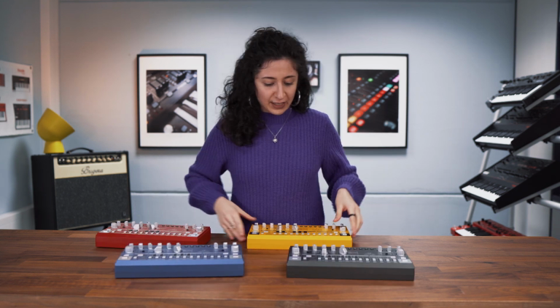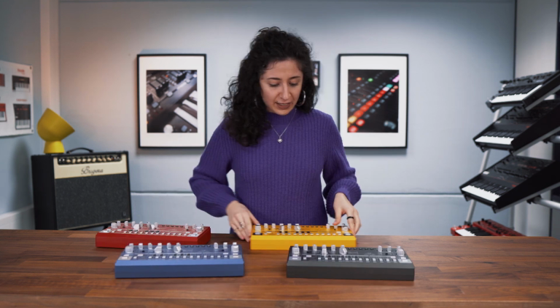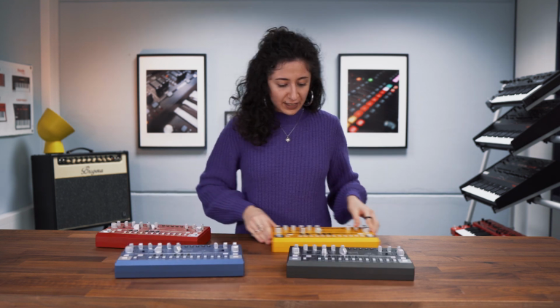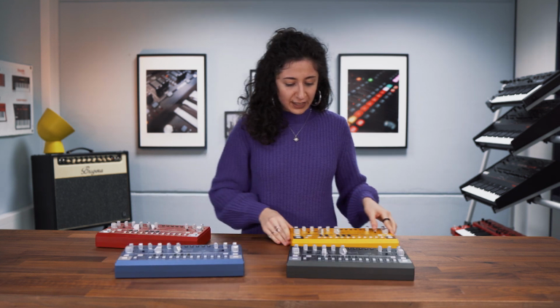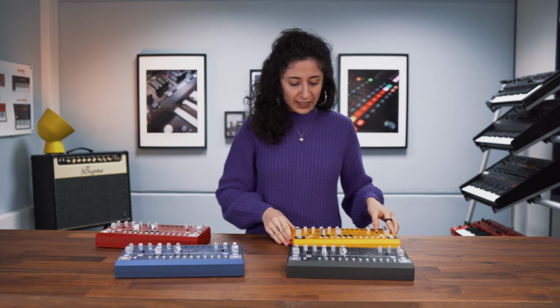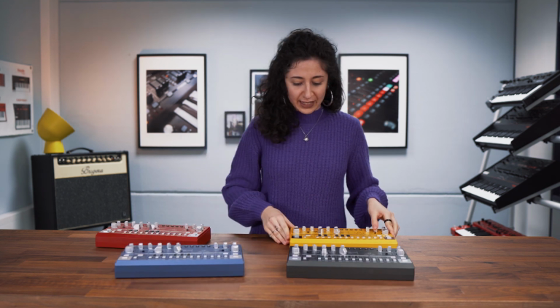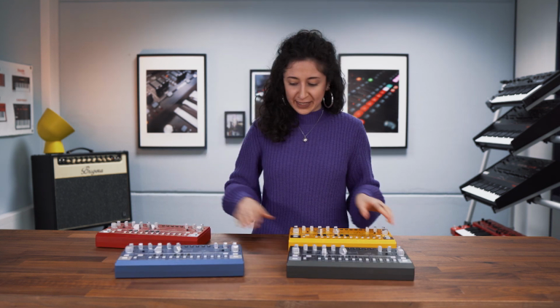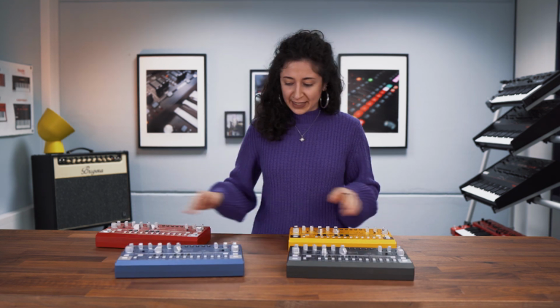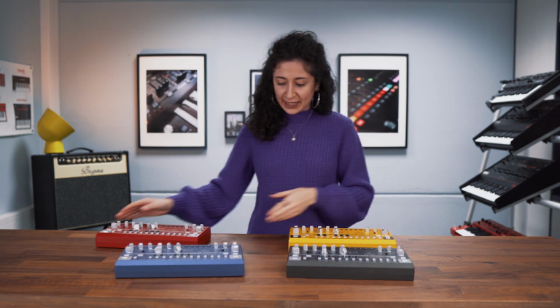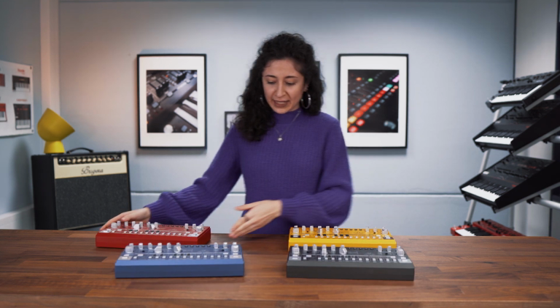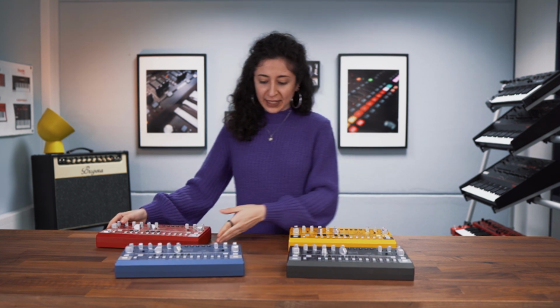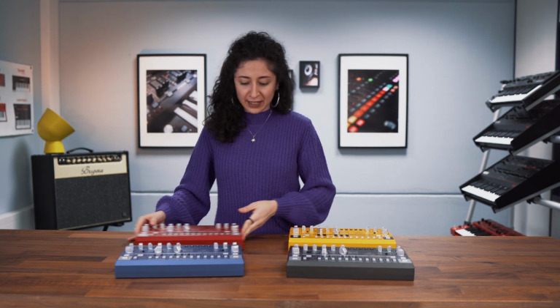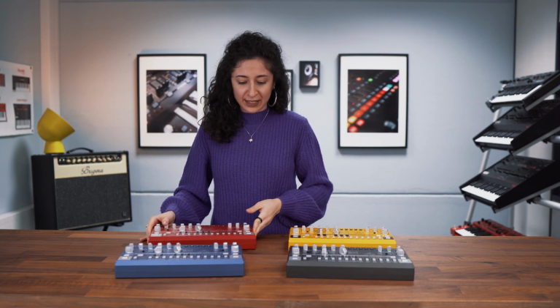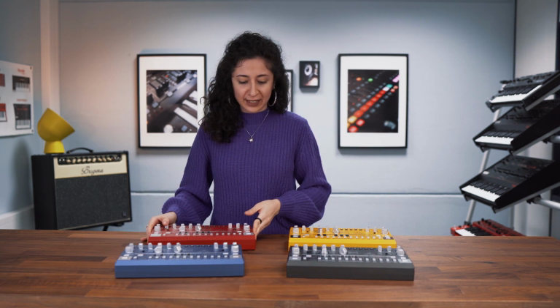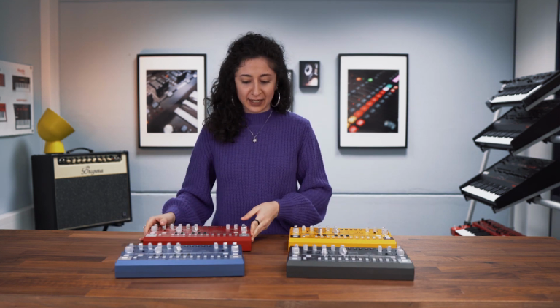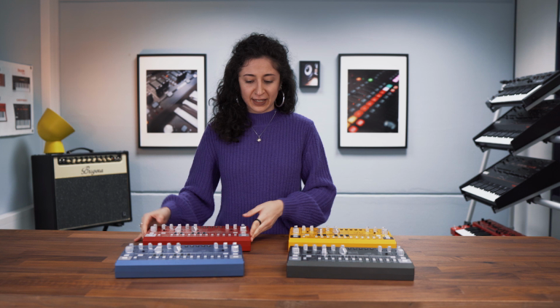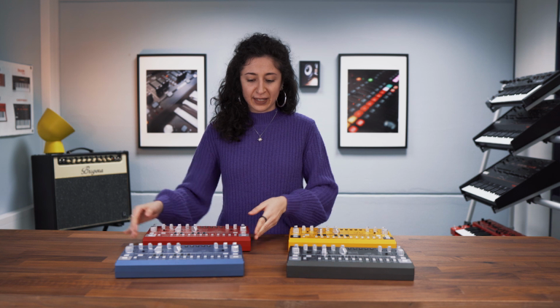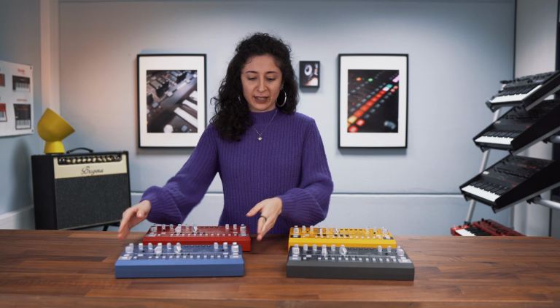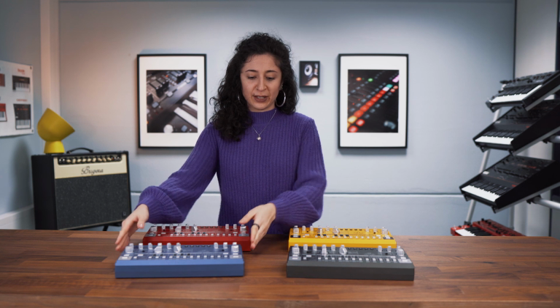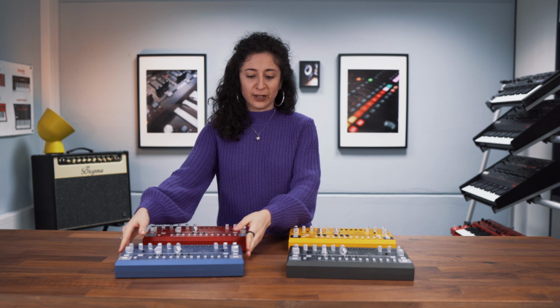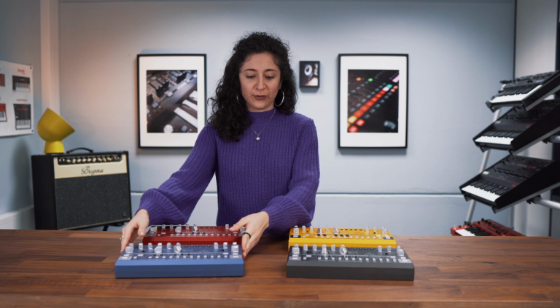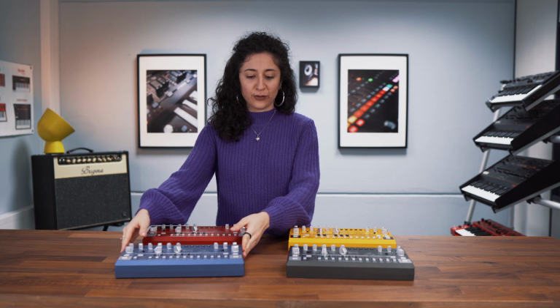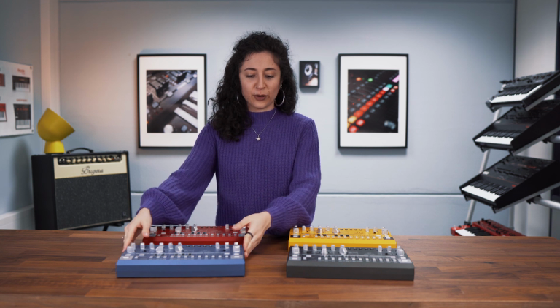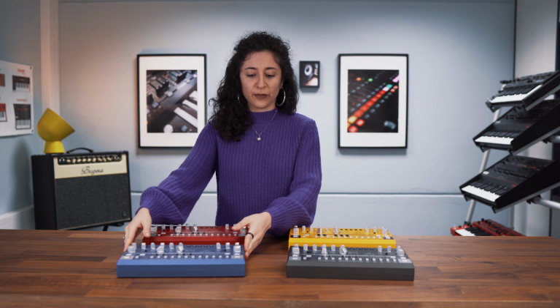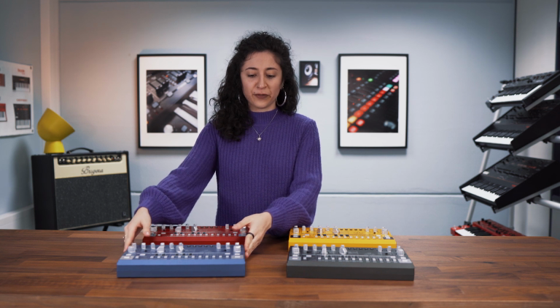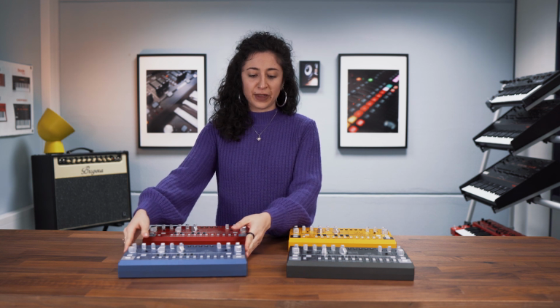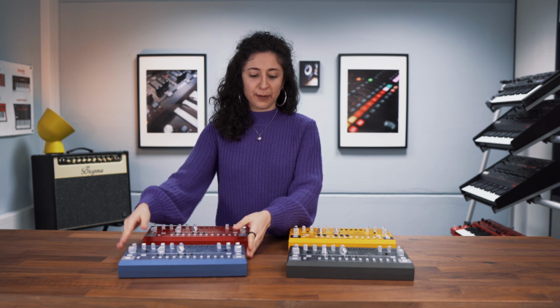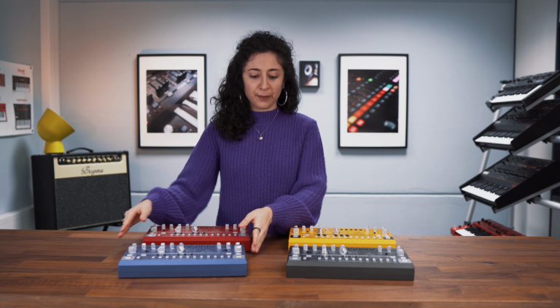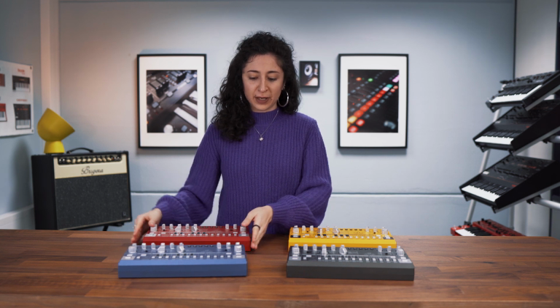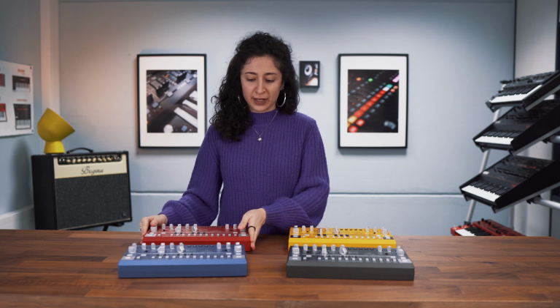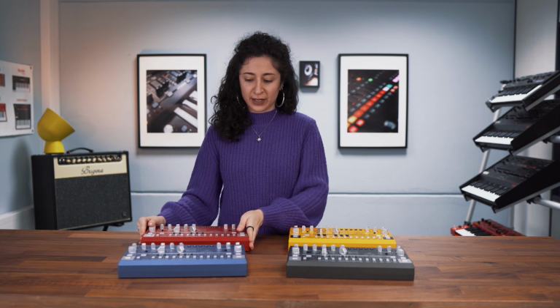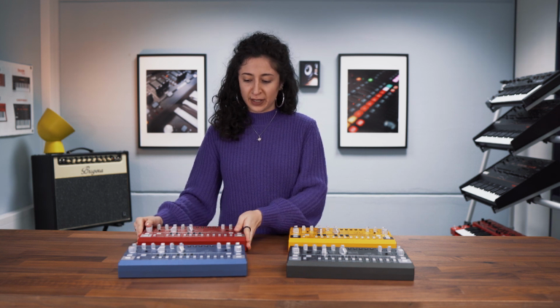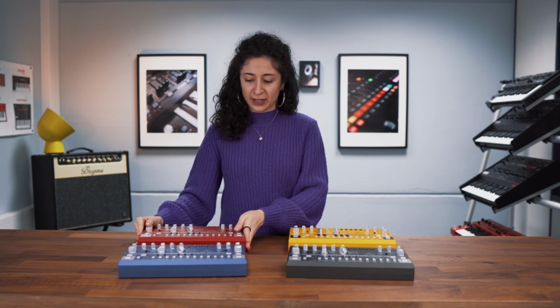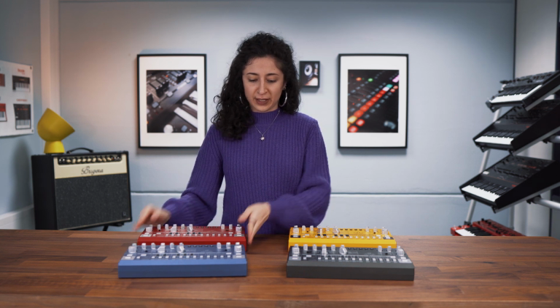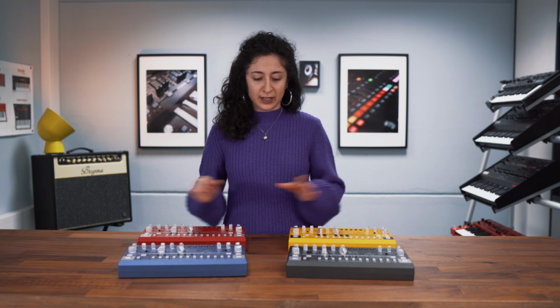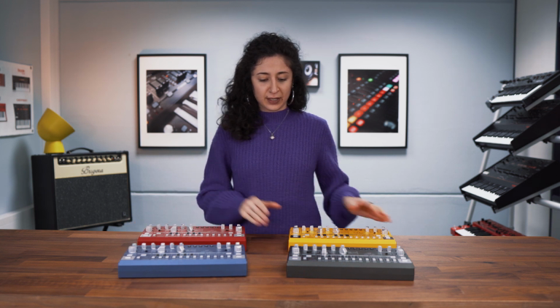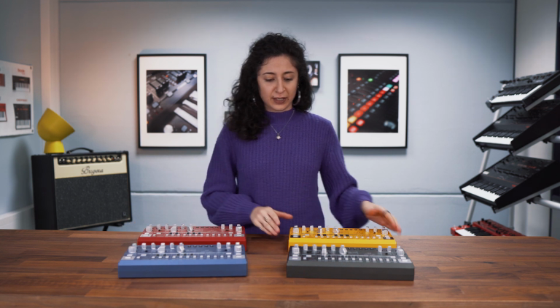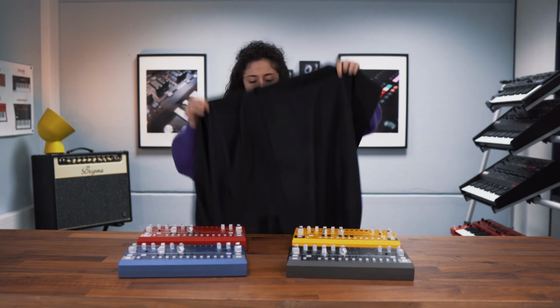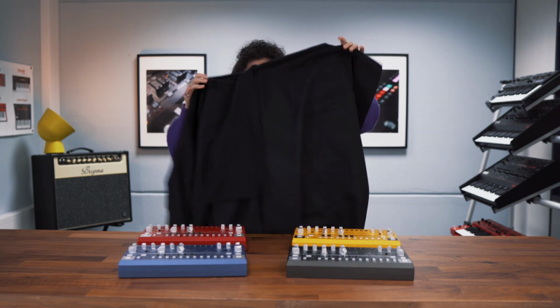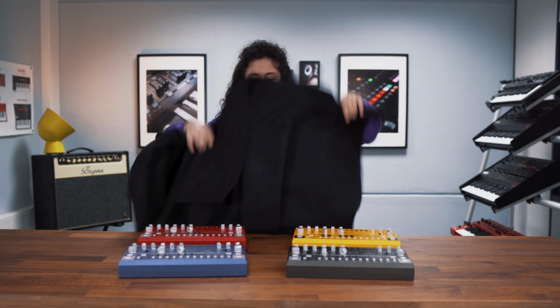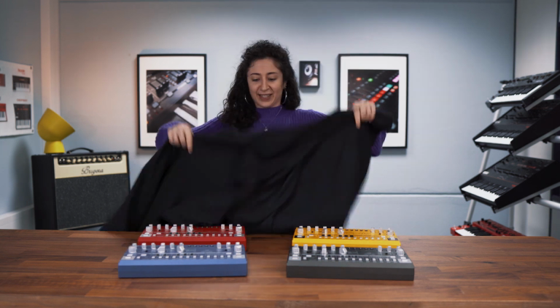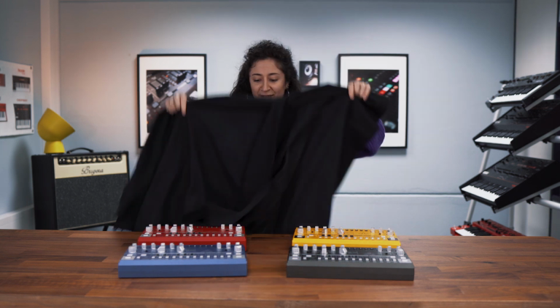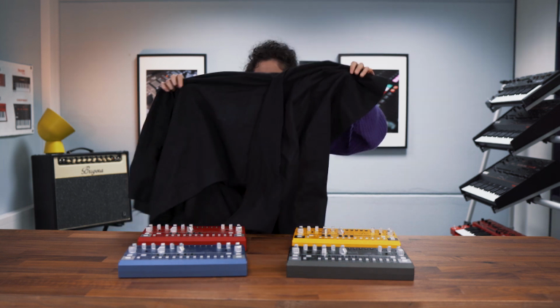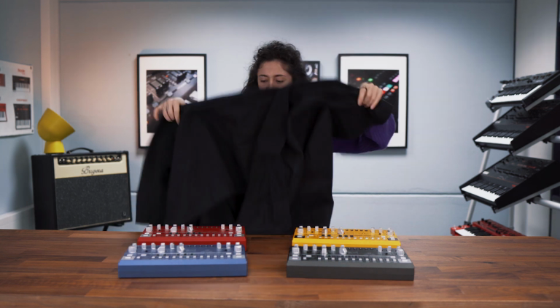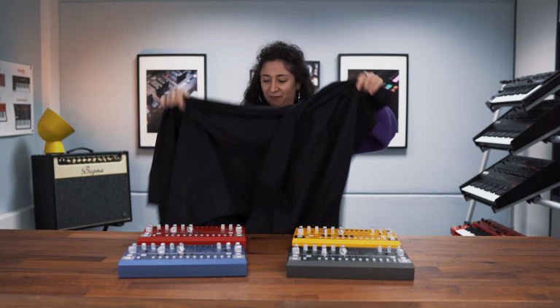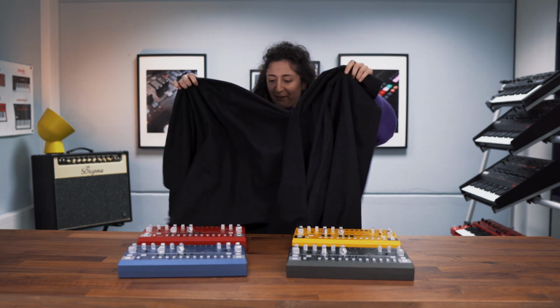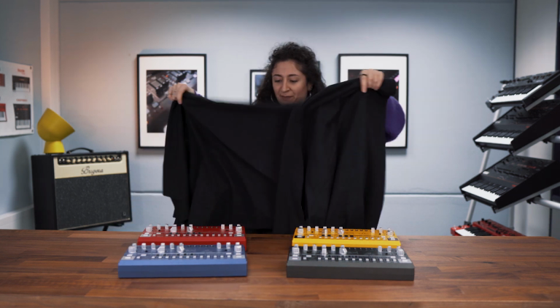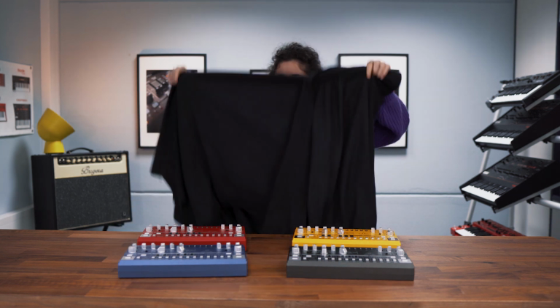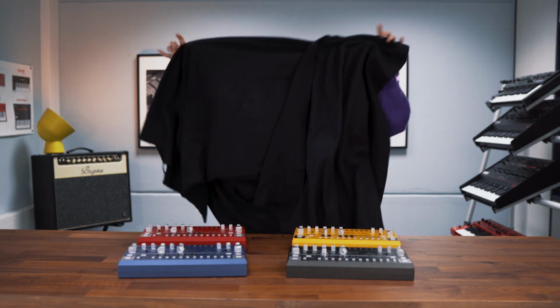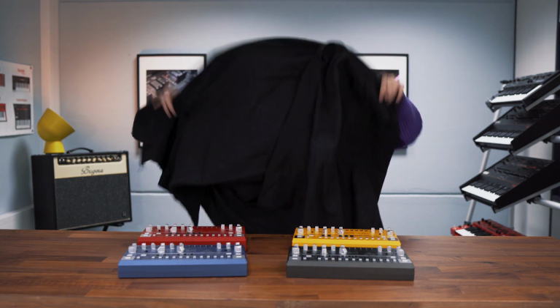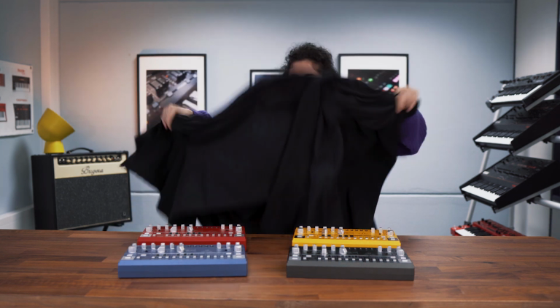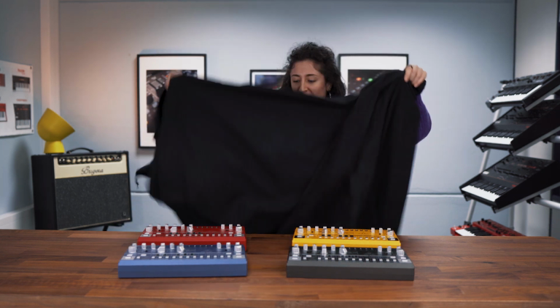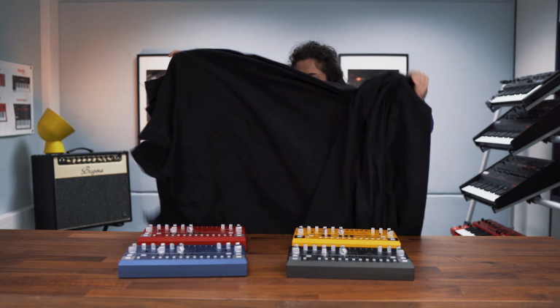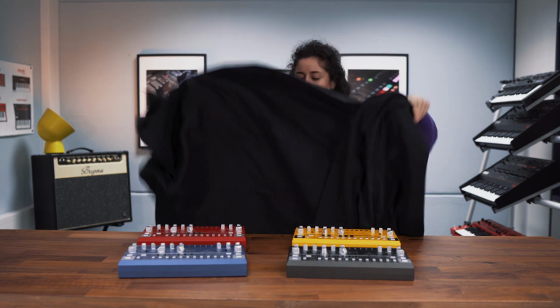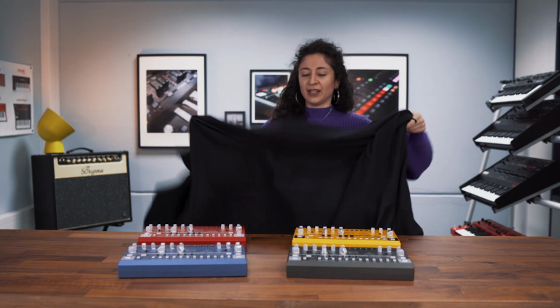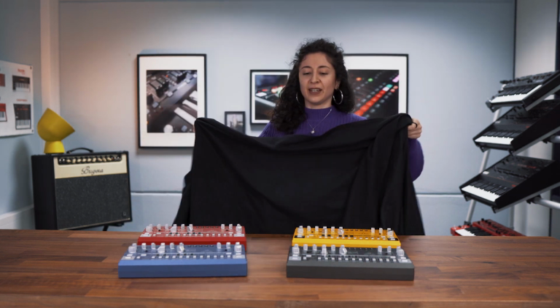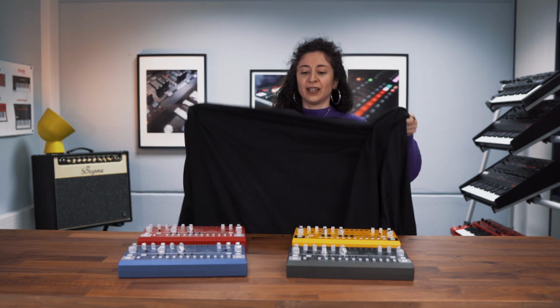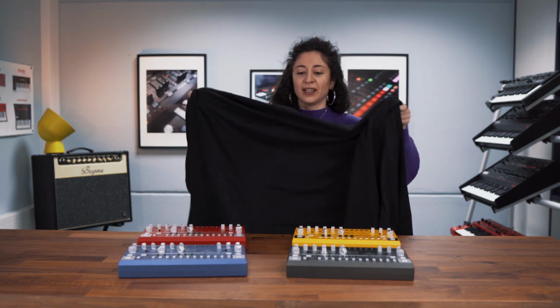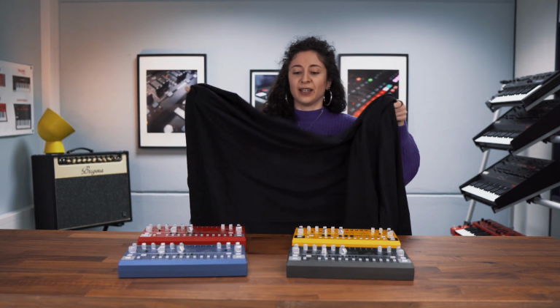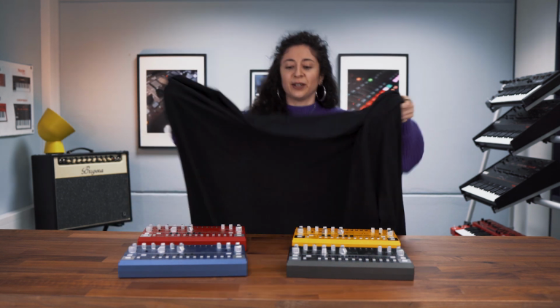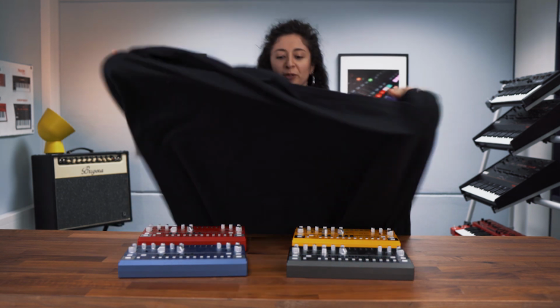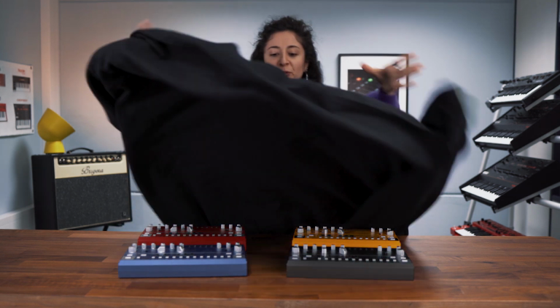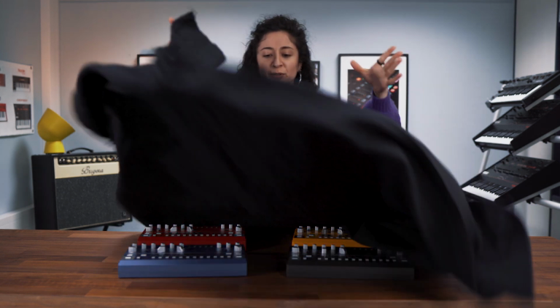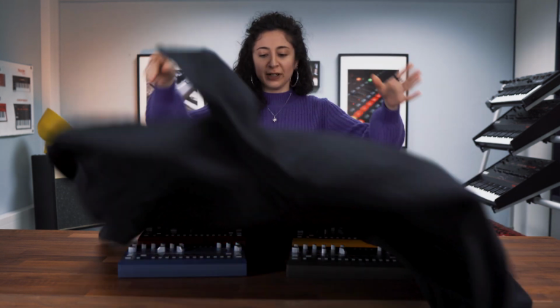Let's see. Four of them. Like a magician. Cool.